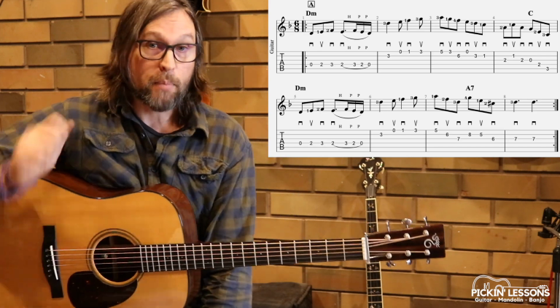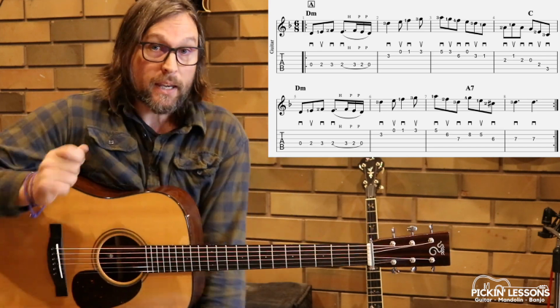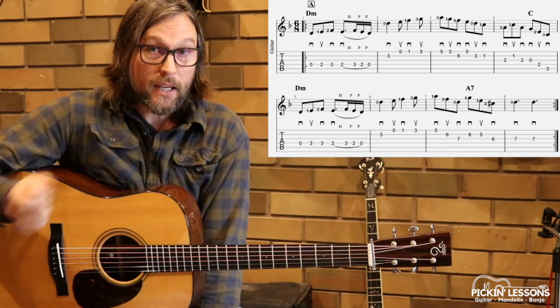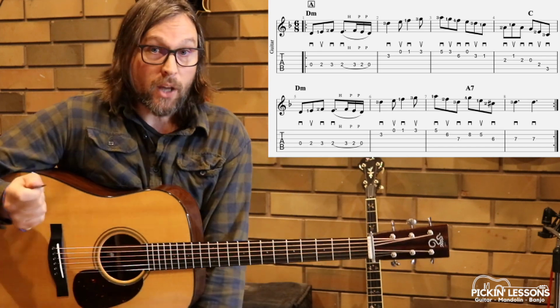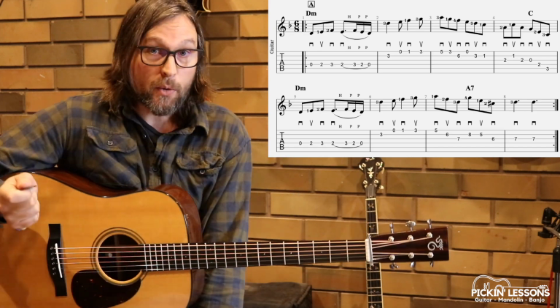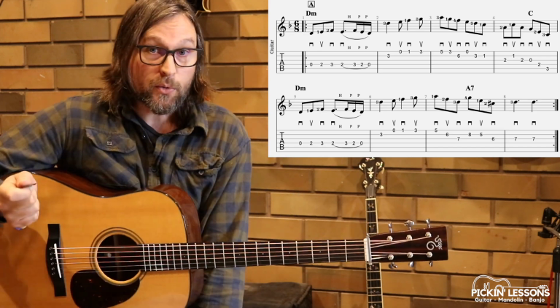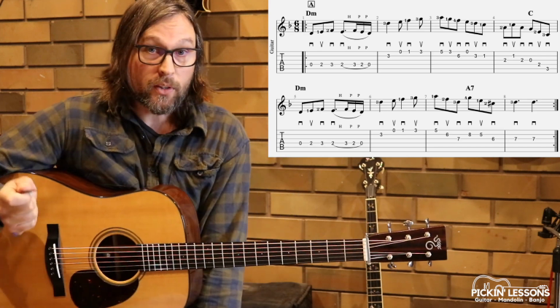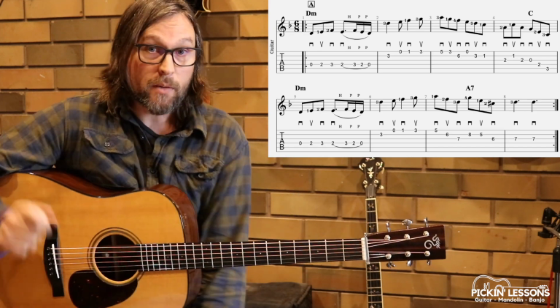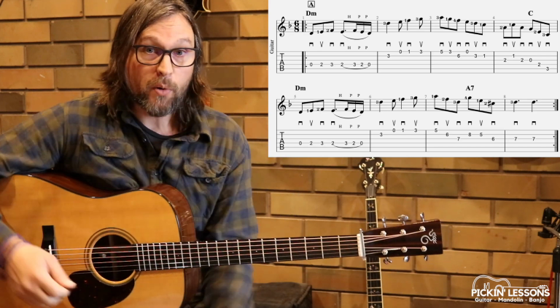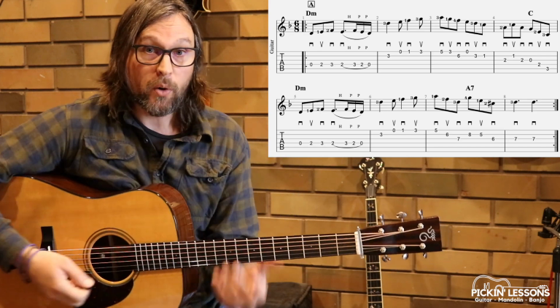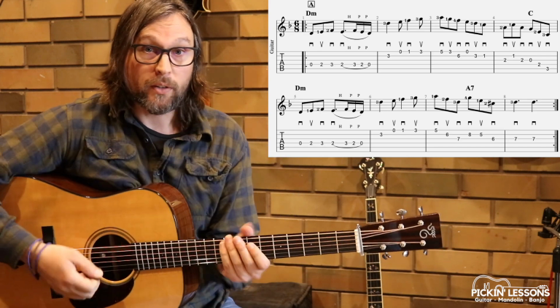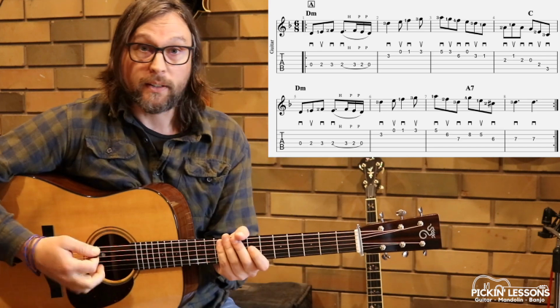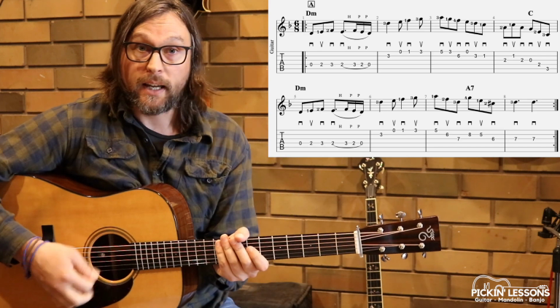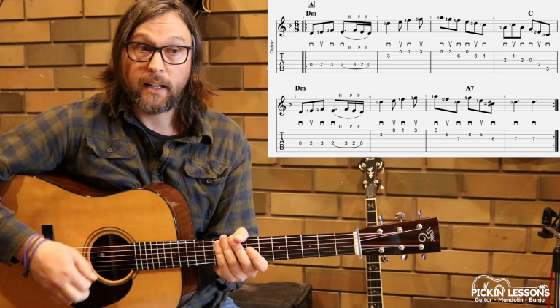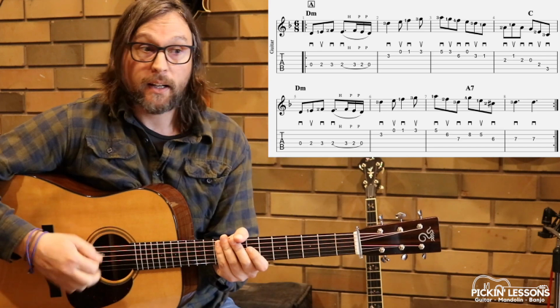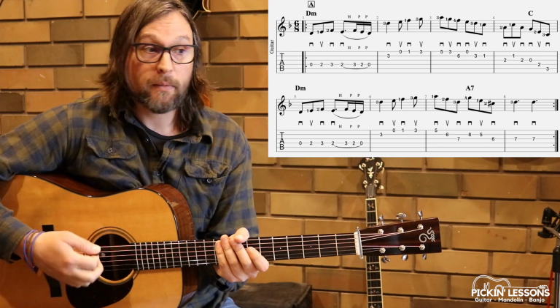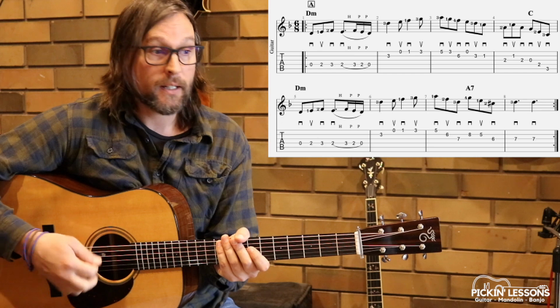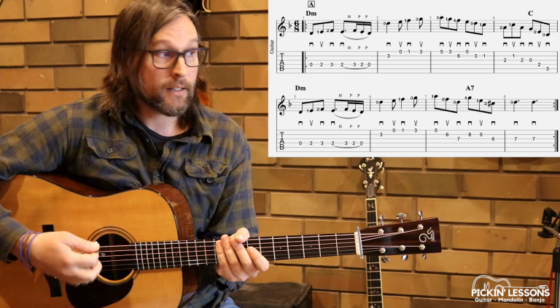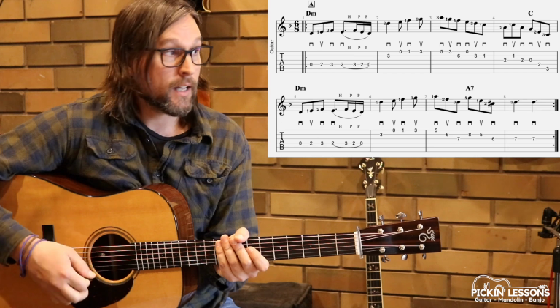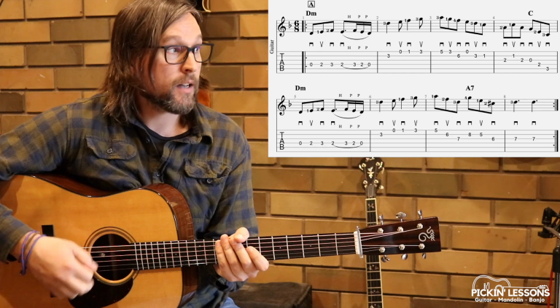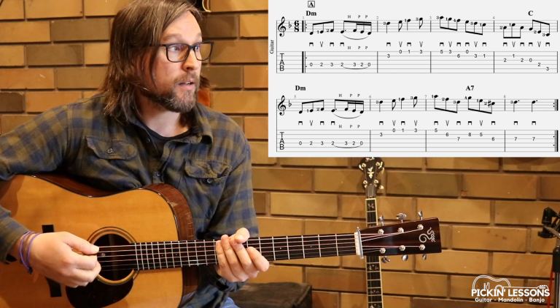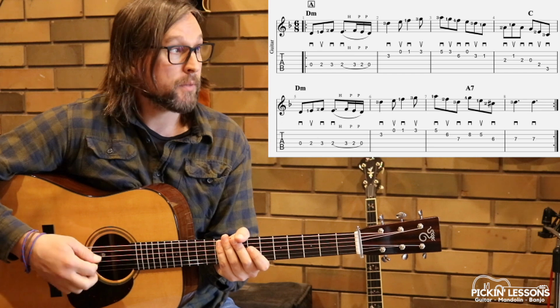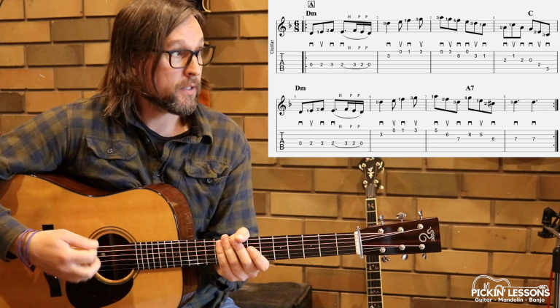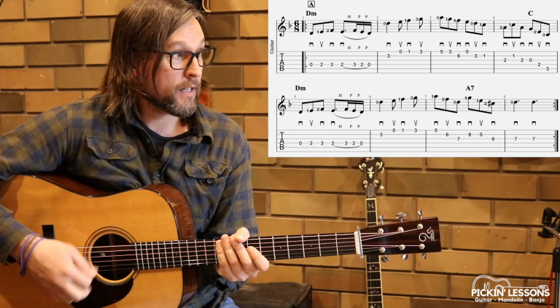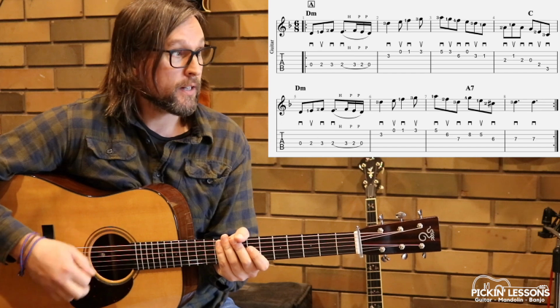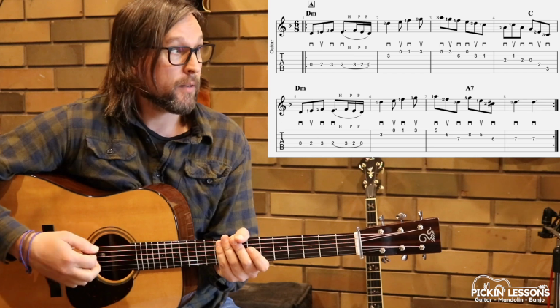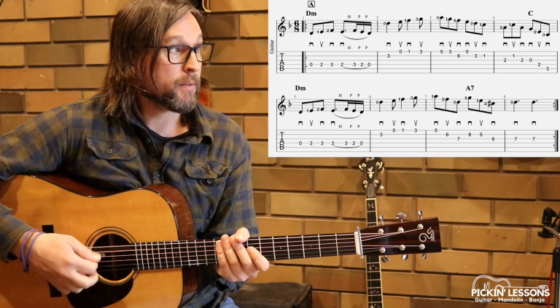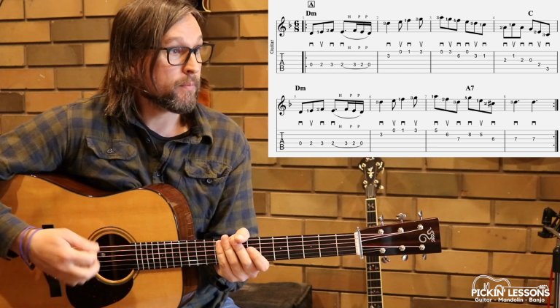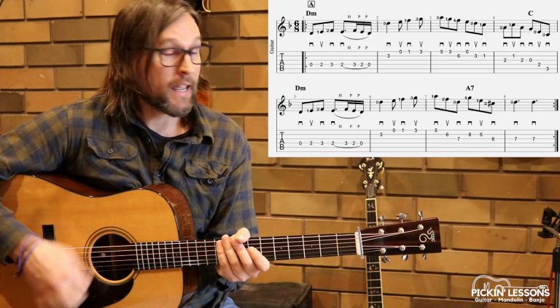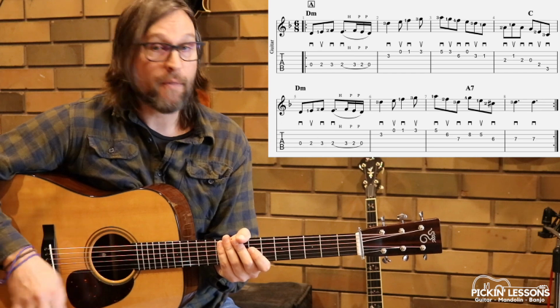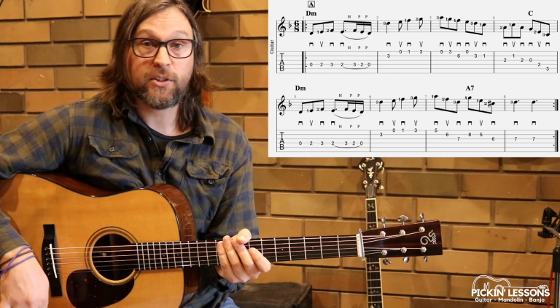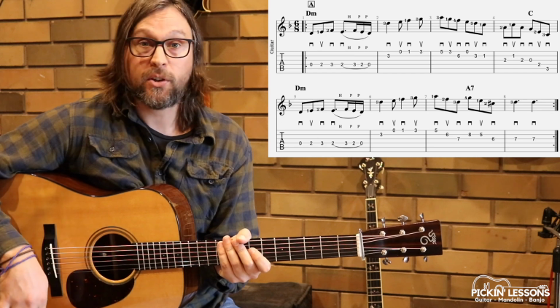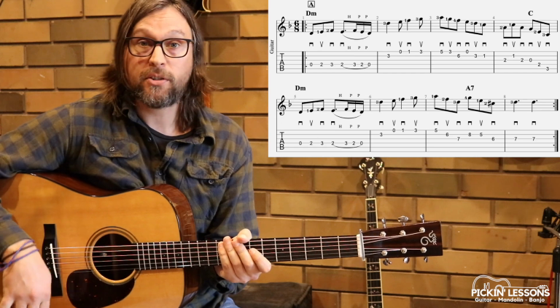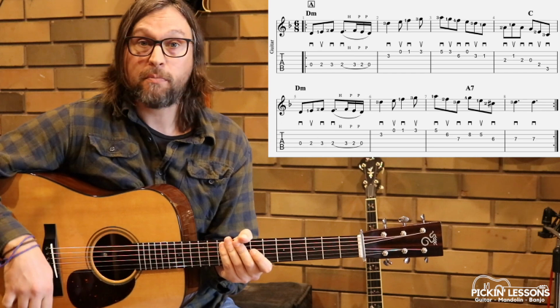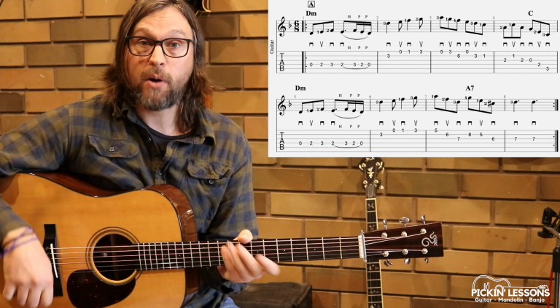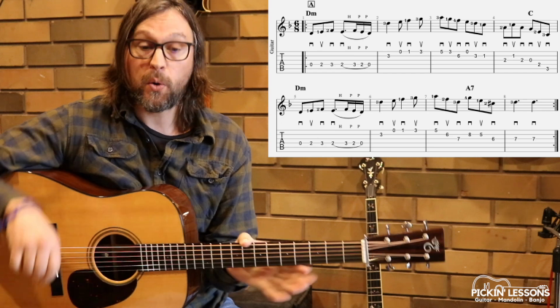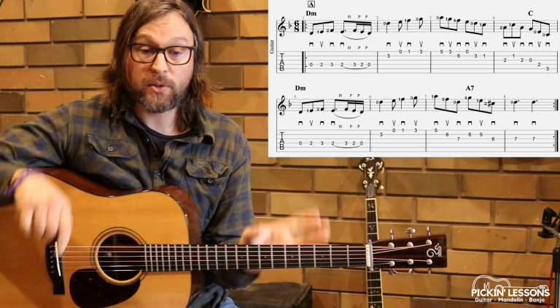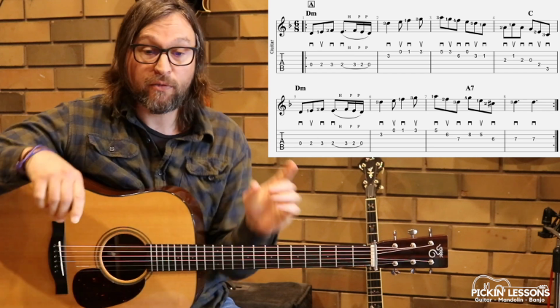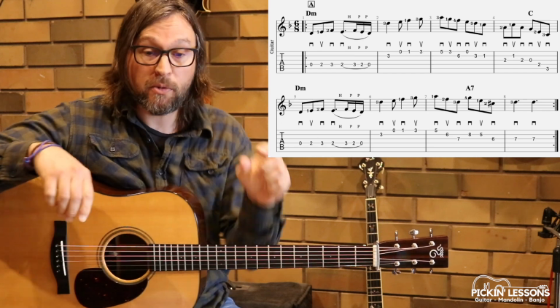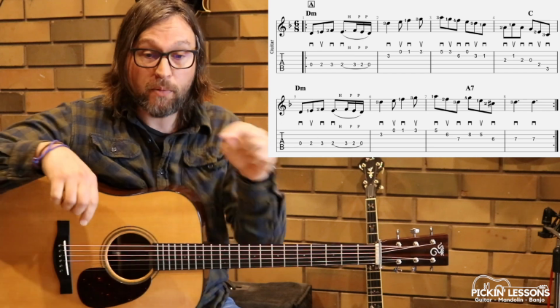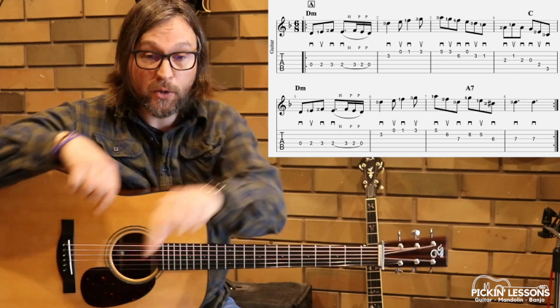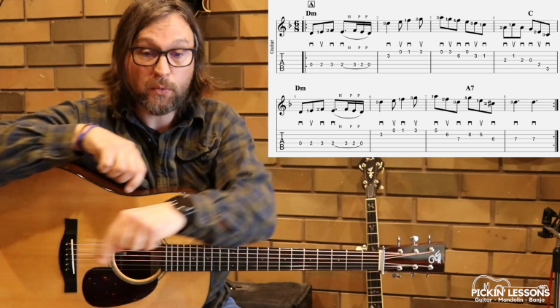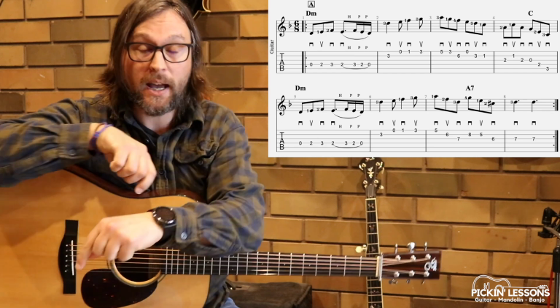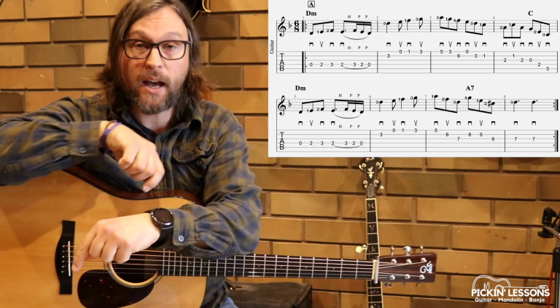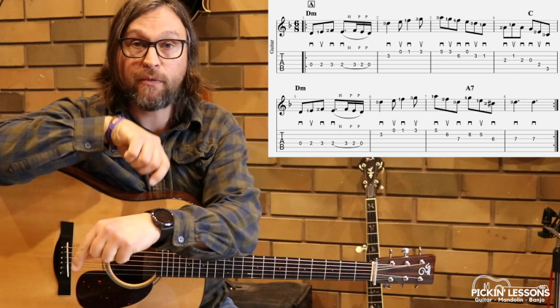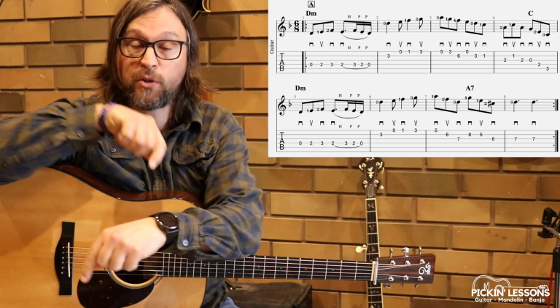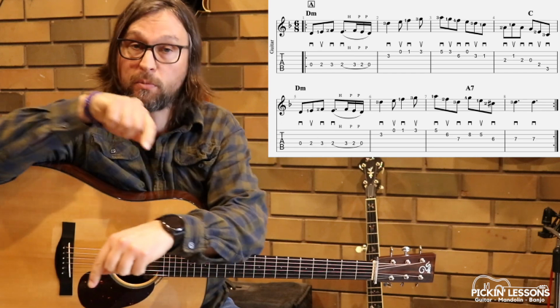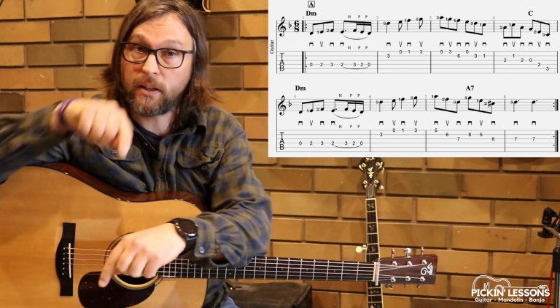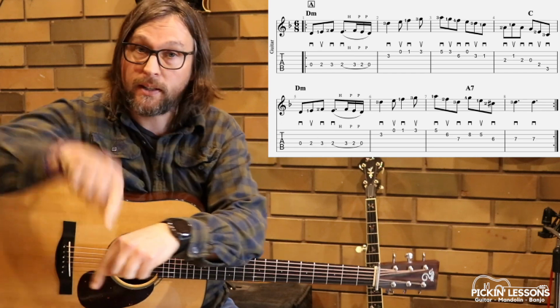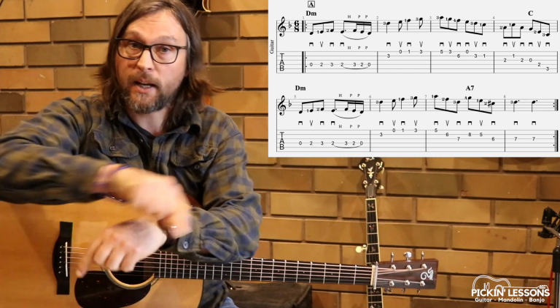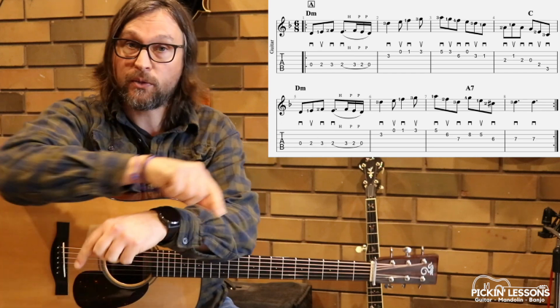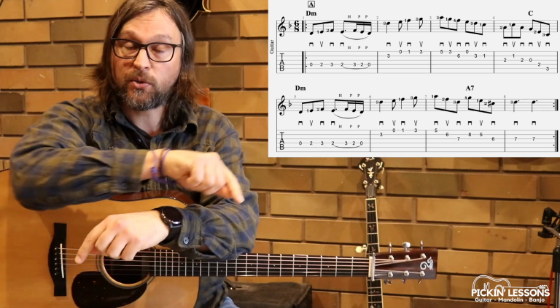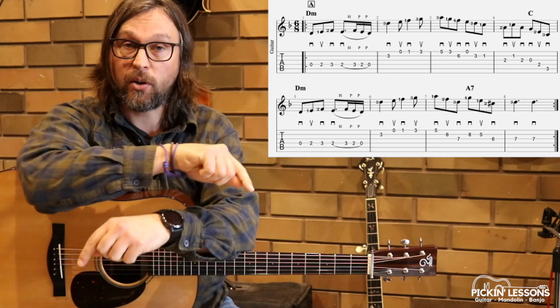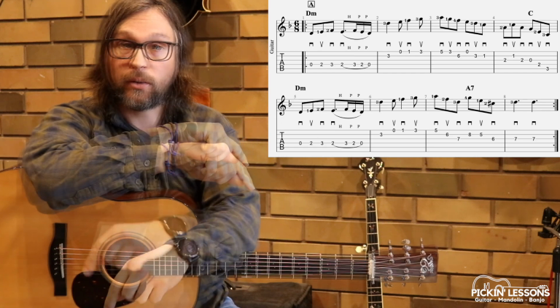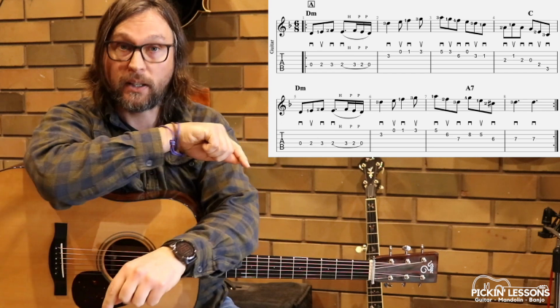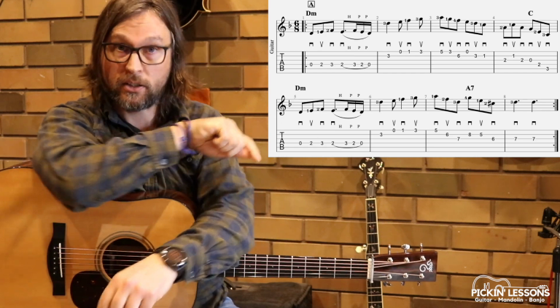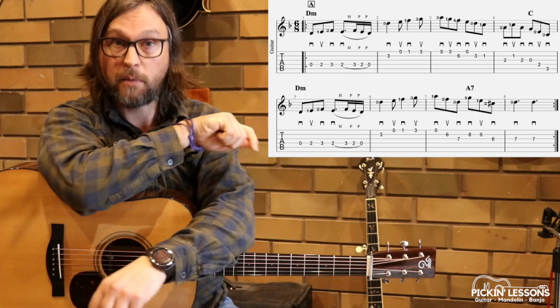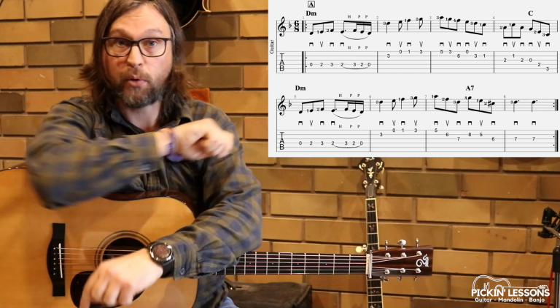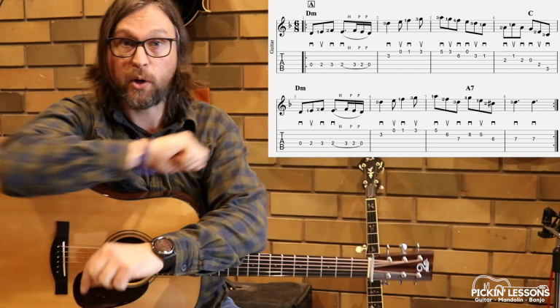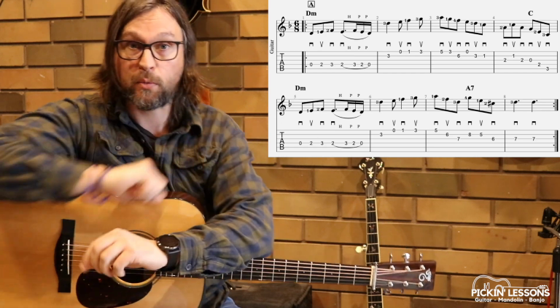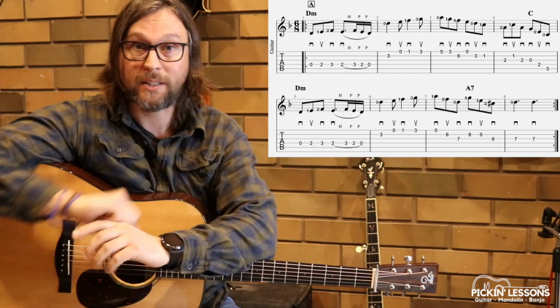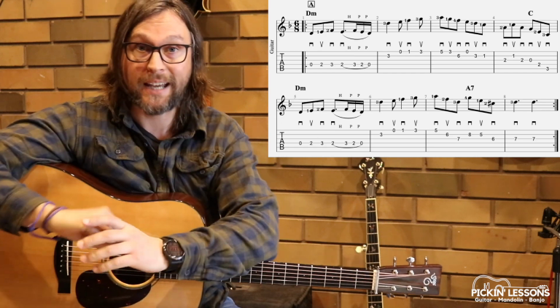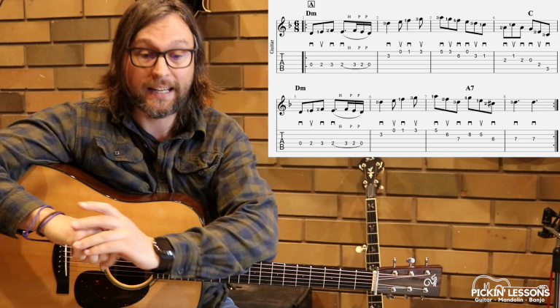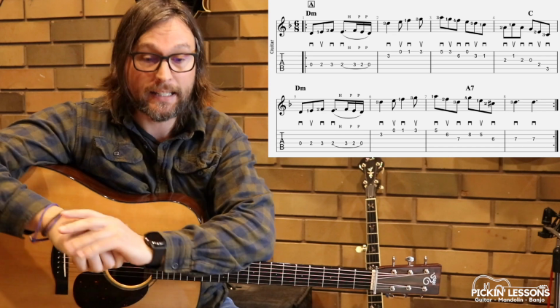Picking though is really important: down, up, down, down, up, down, up, down, up, down. Emphasize the pulse — every pulse should be a down stroke. That's the approach we're taking.